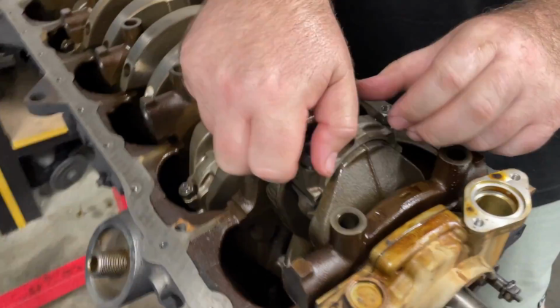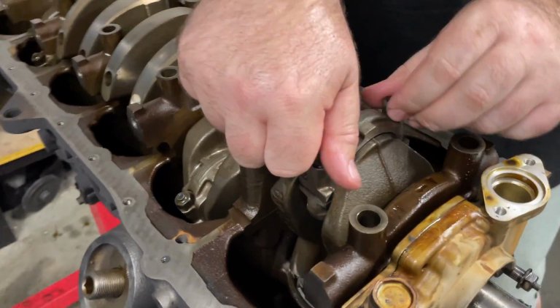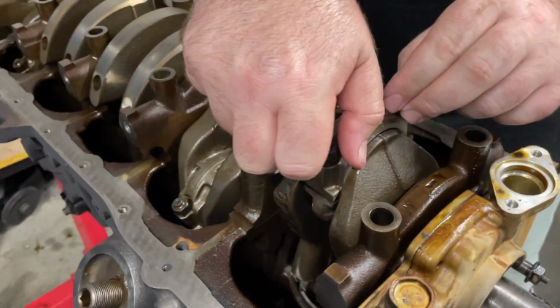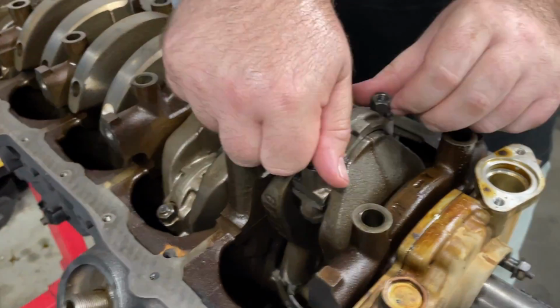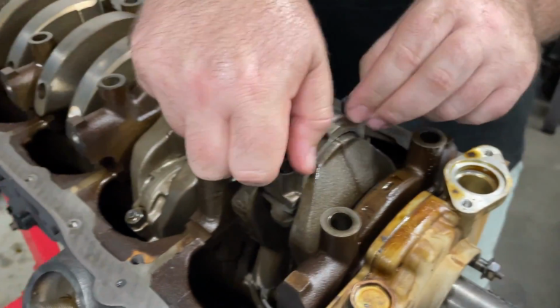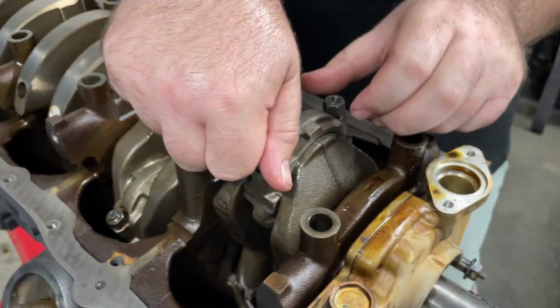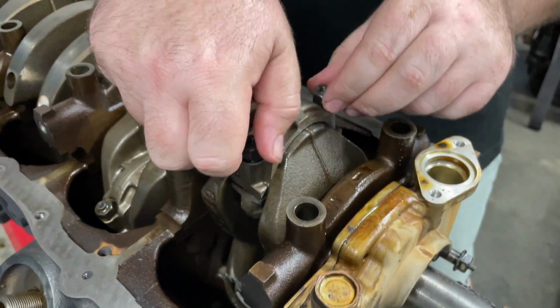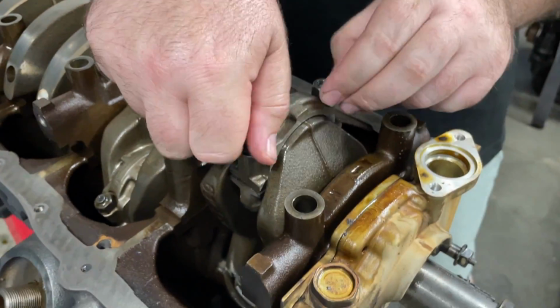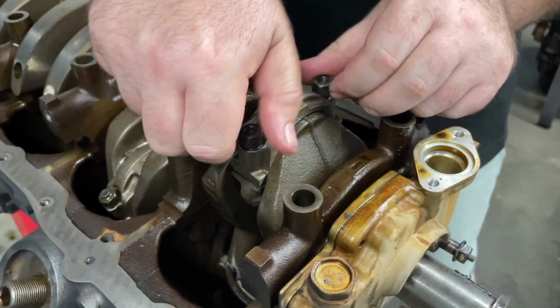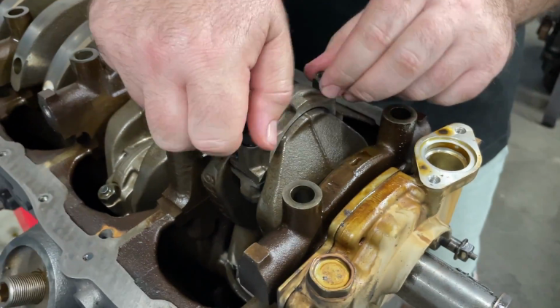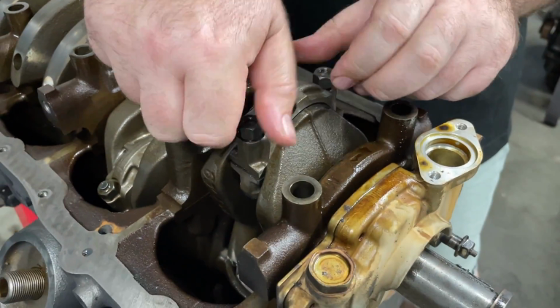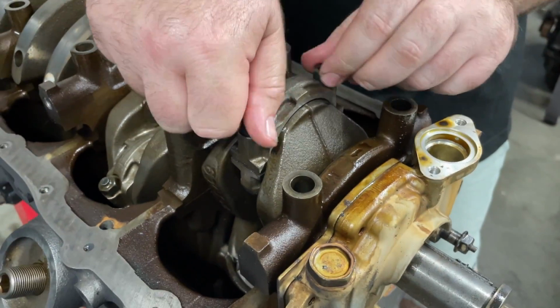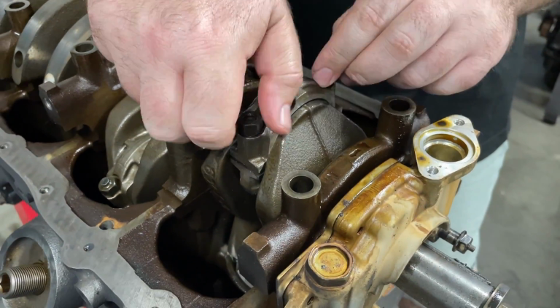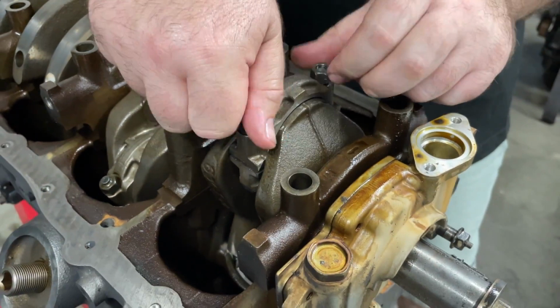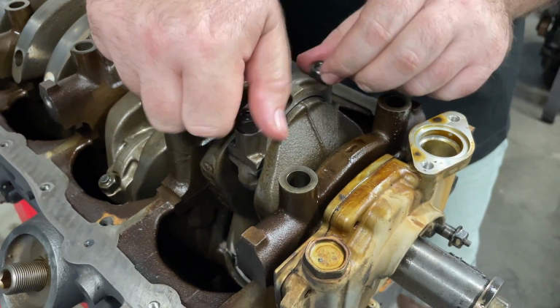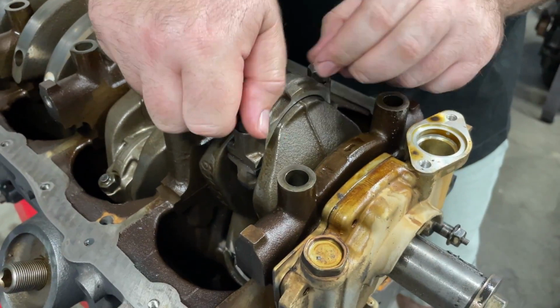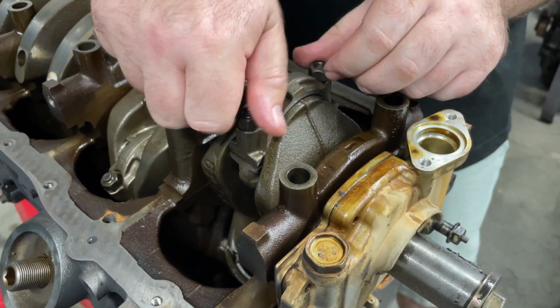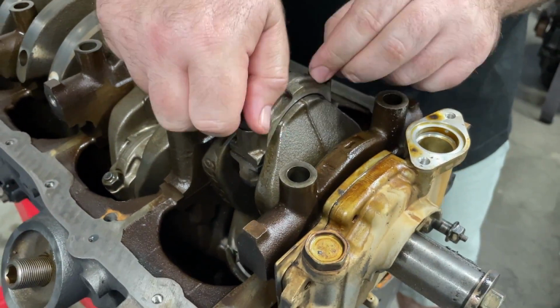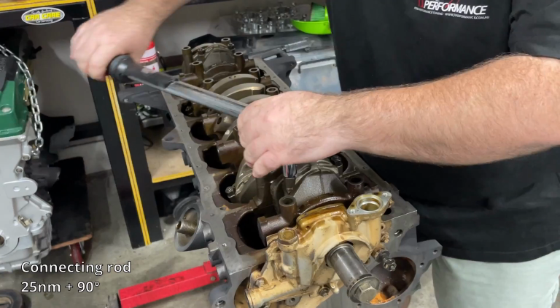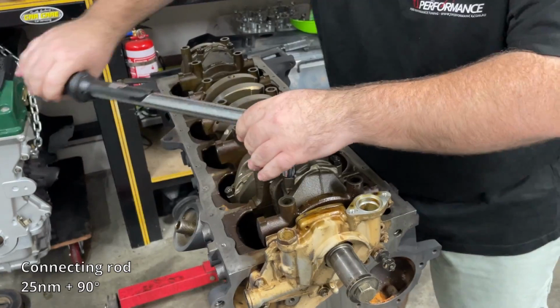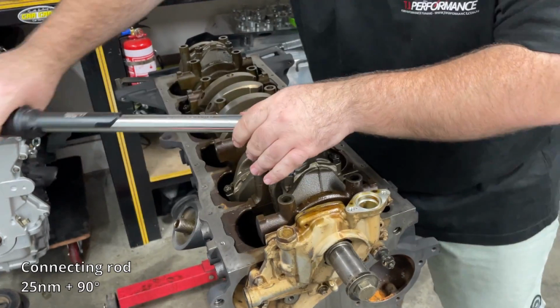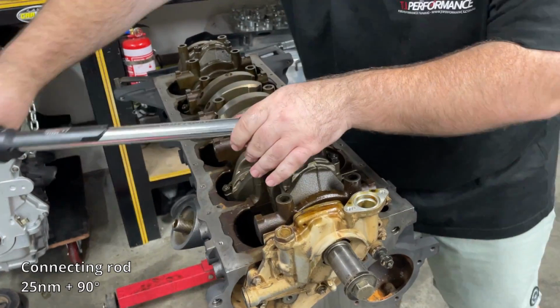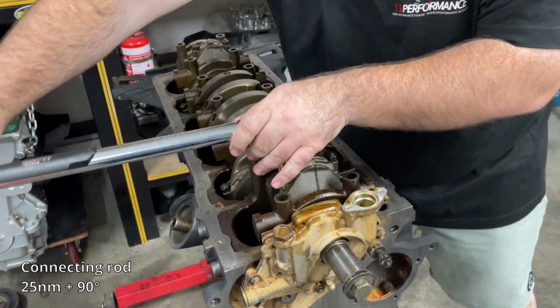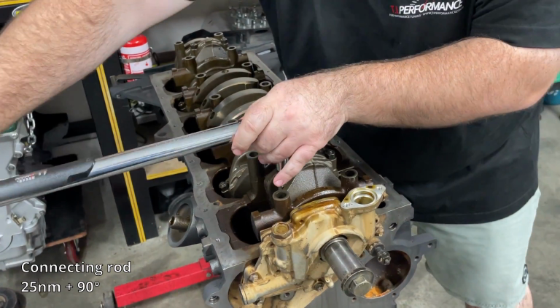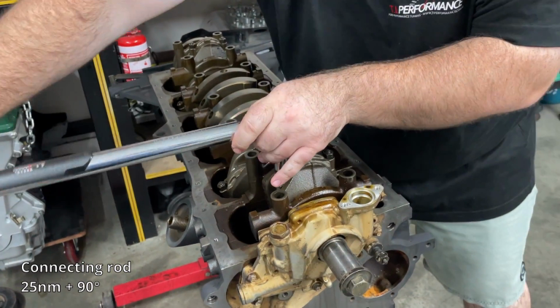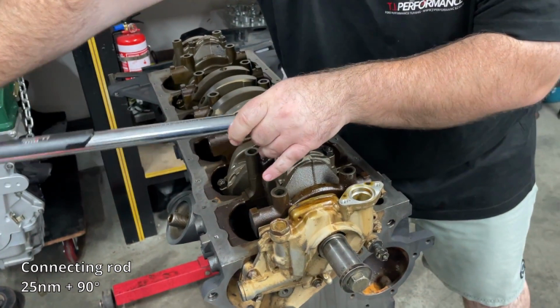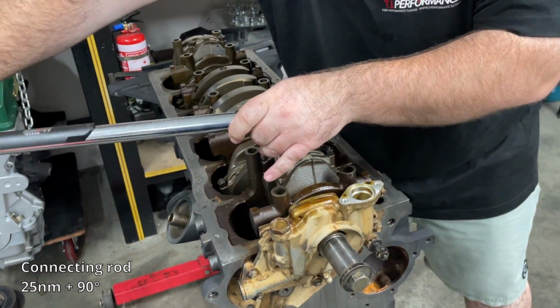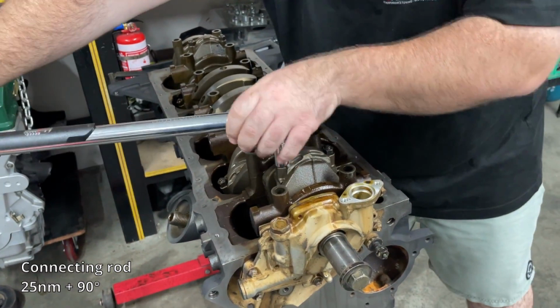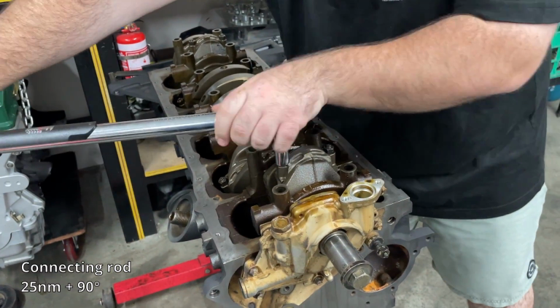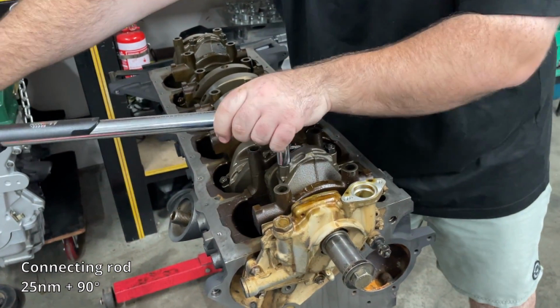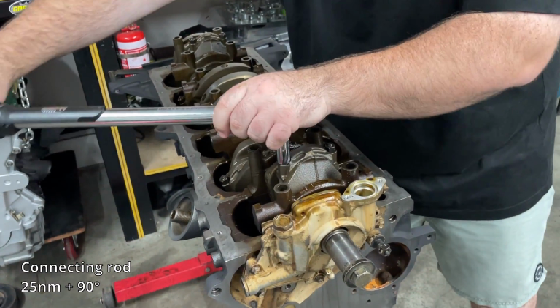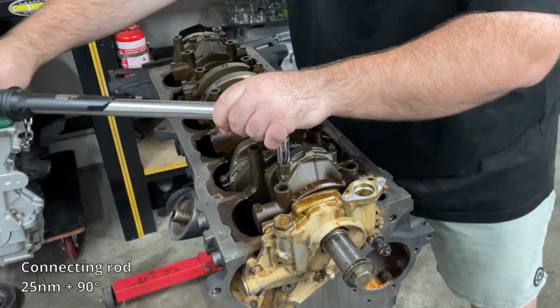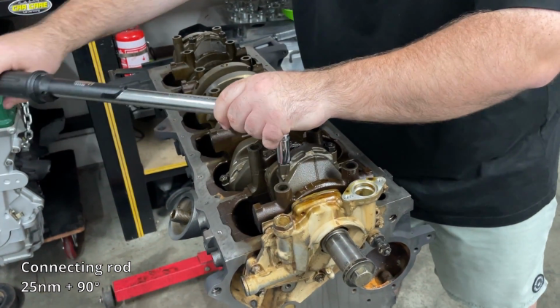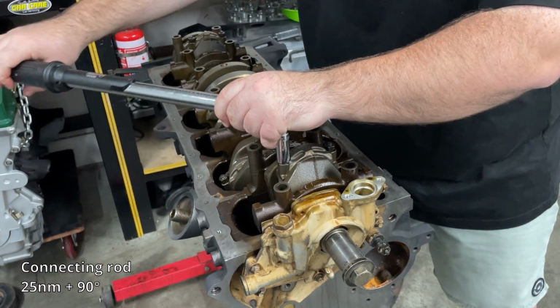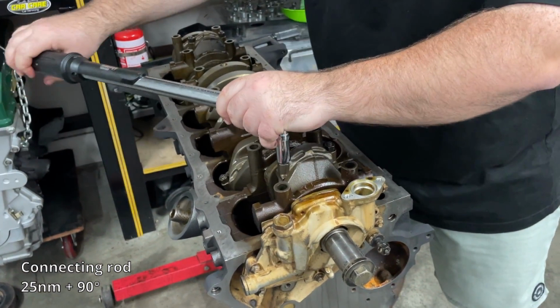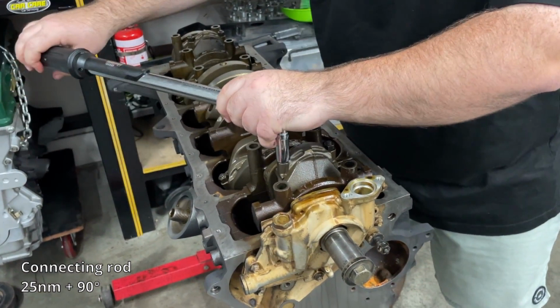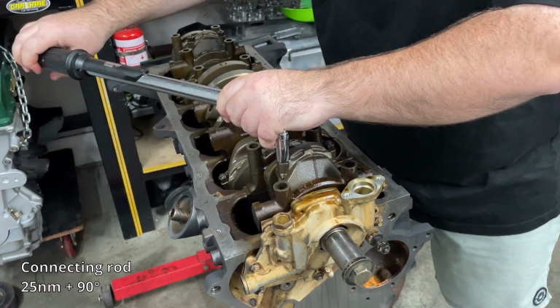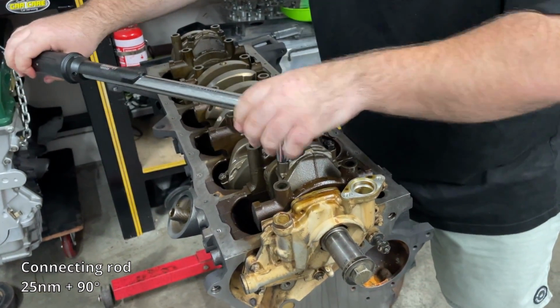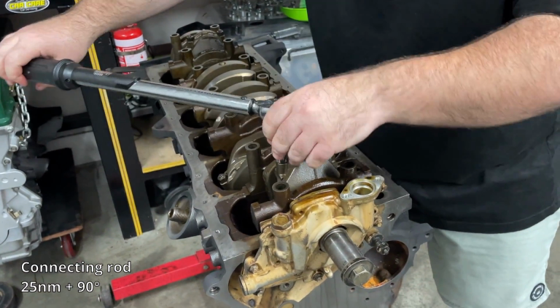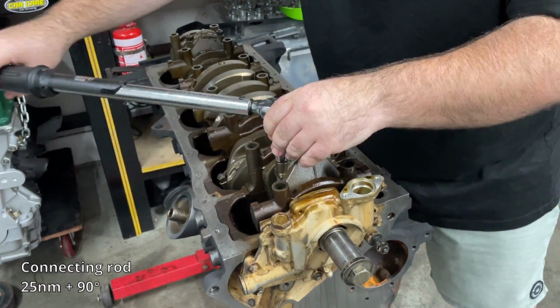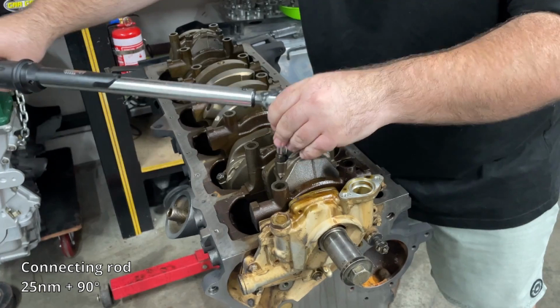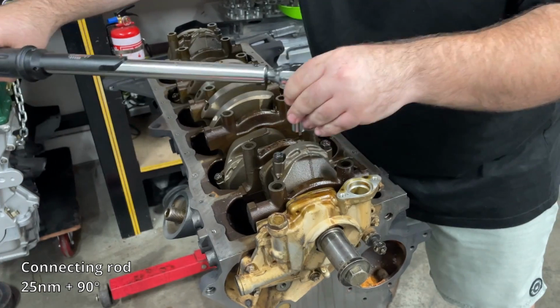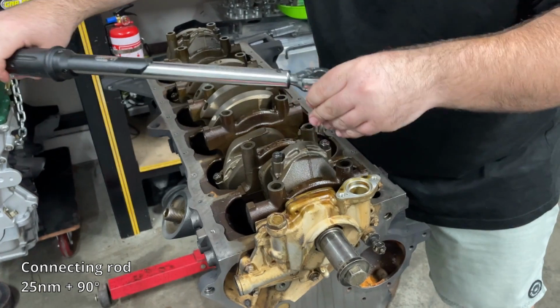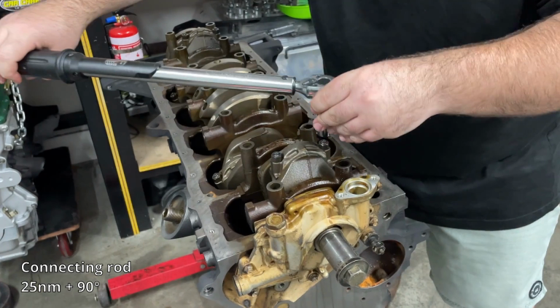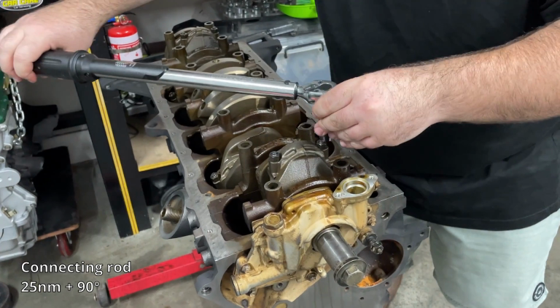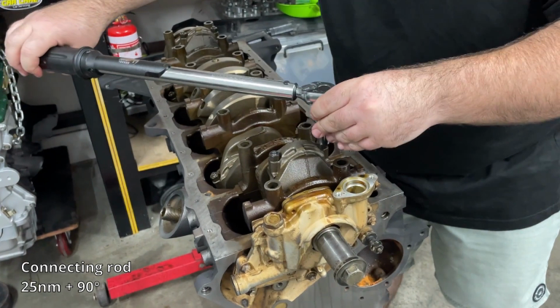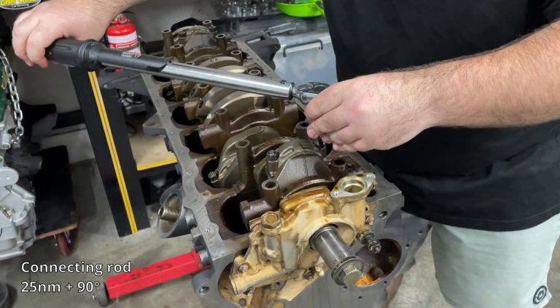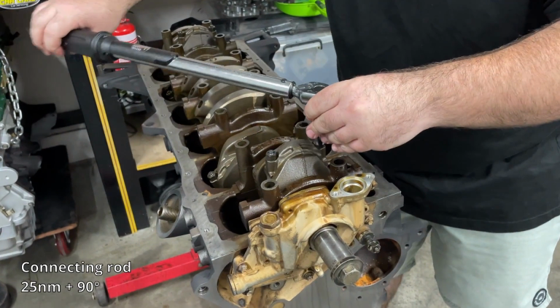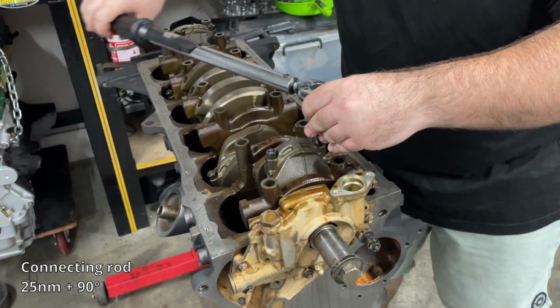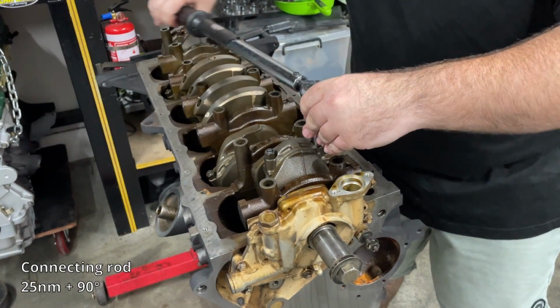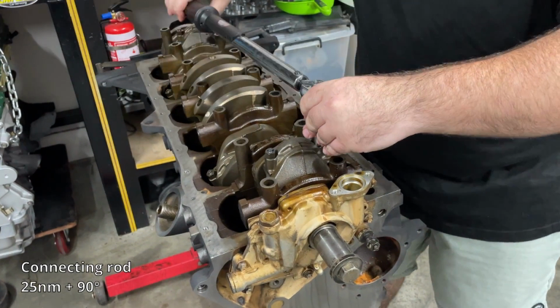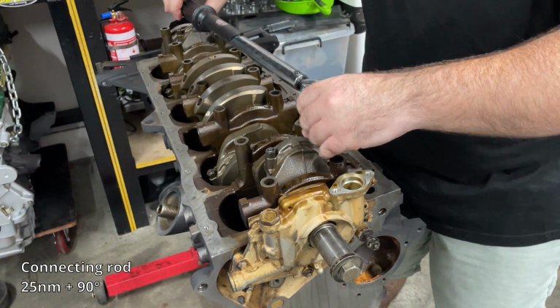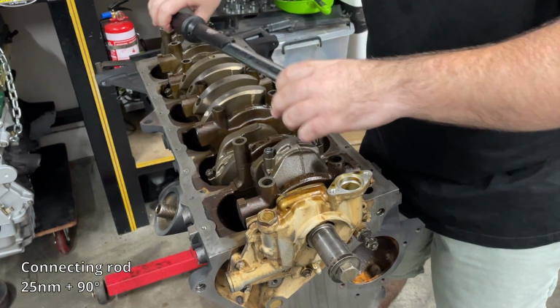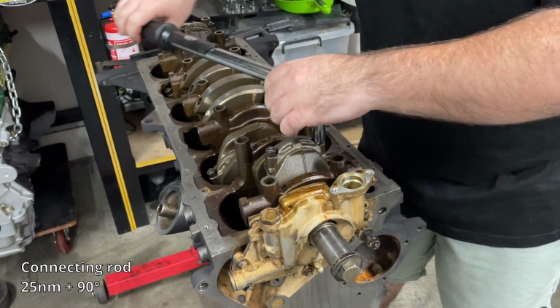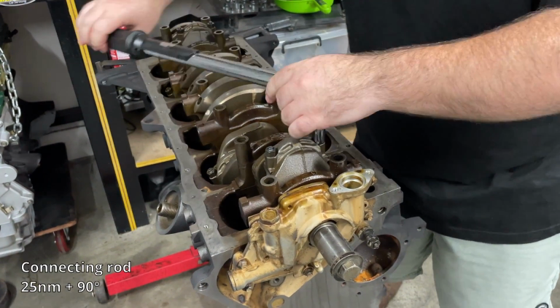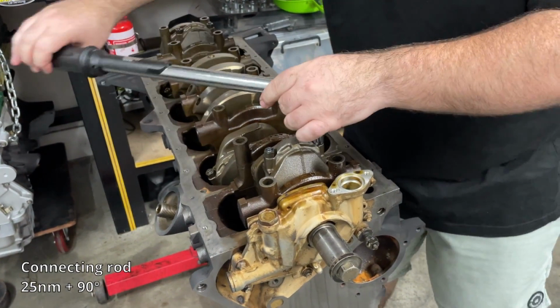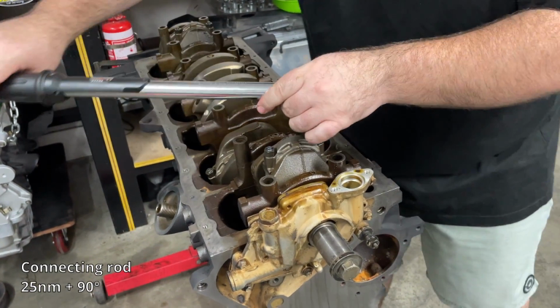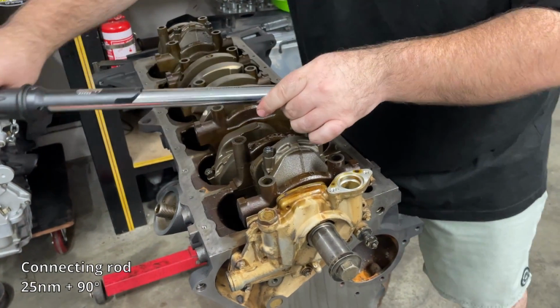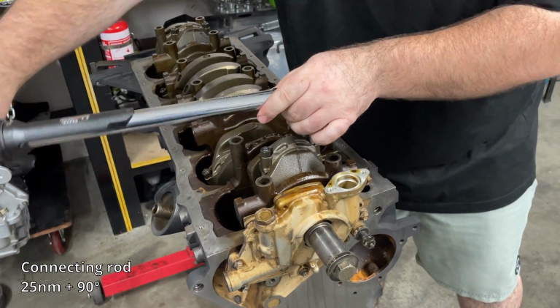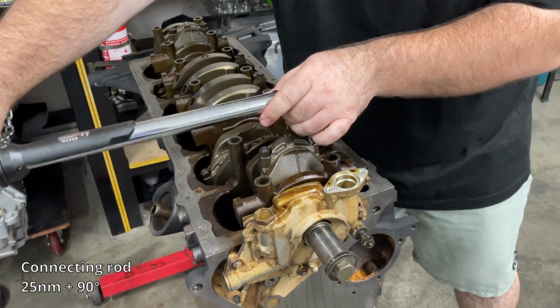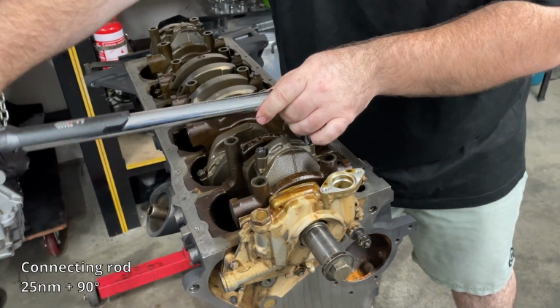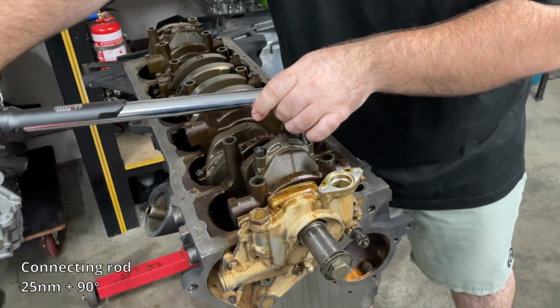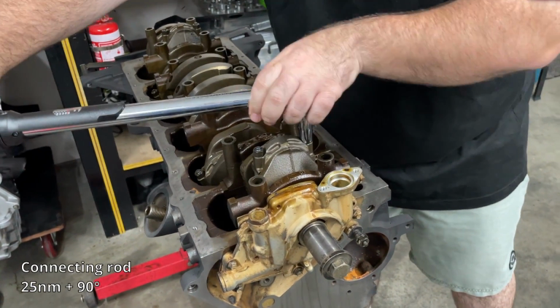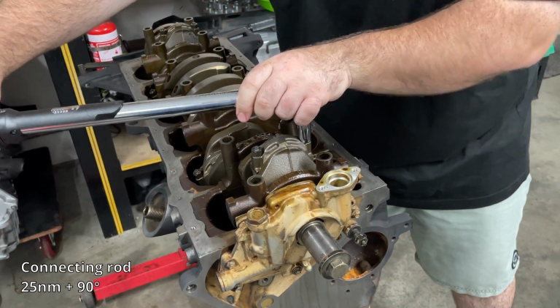The connecting rod bolts on these engines are a single-use torque-to-yield bolt, so they do need to be replaced after removing the rods.